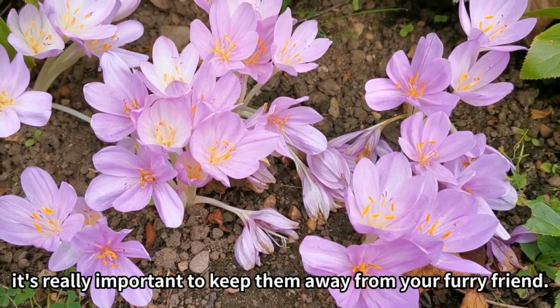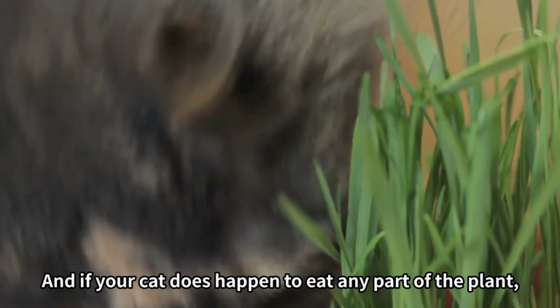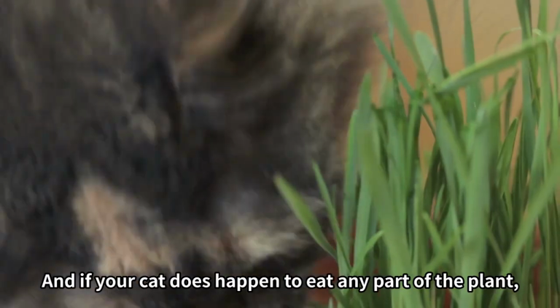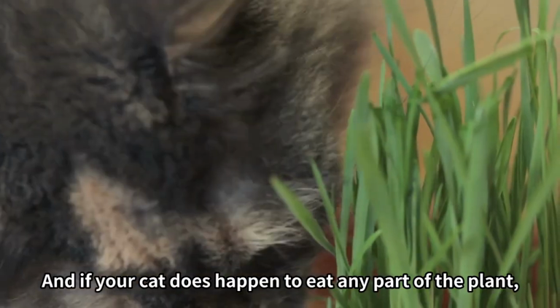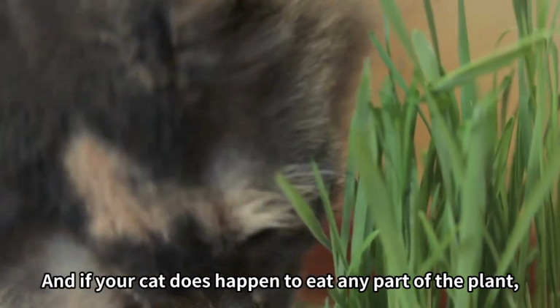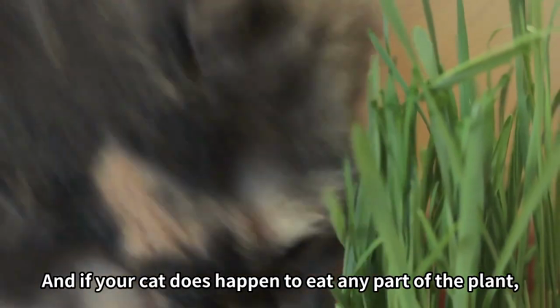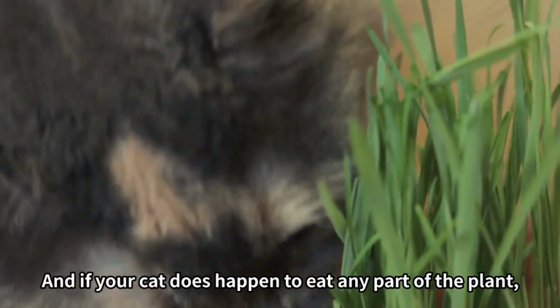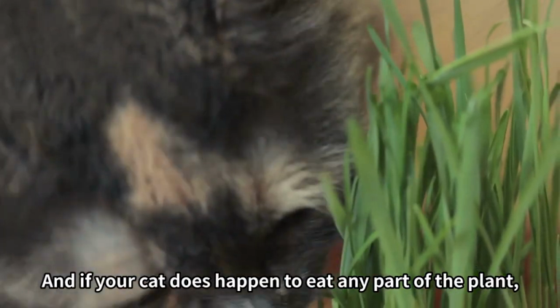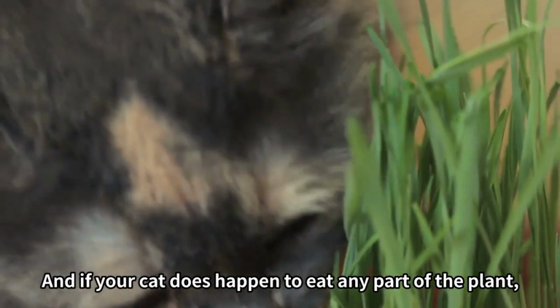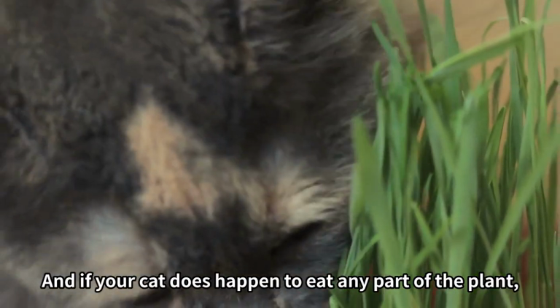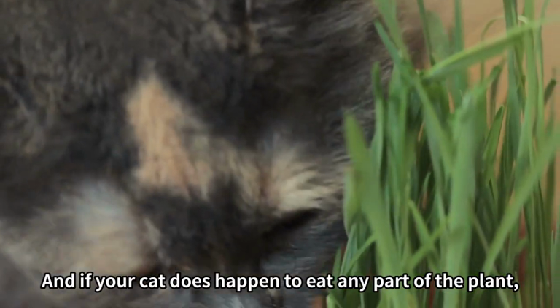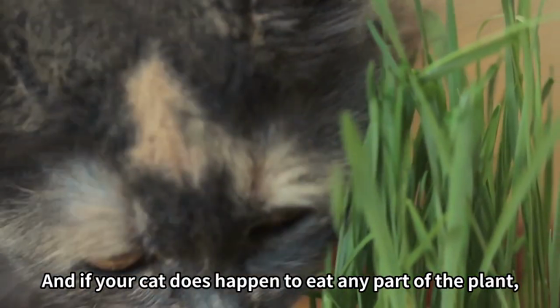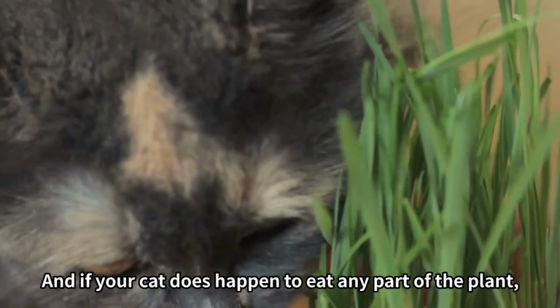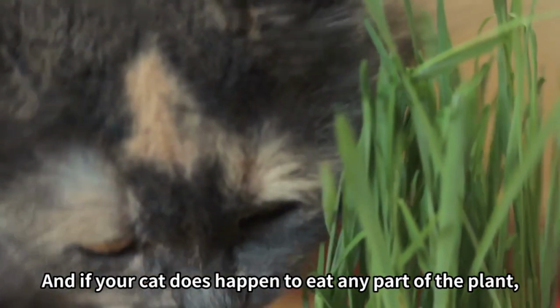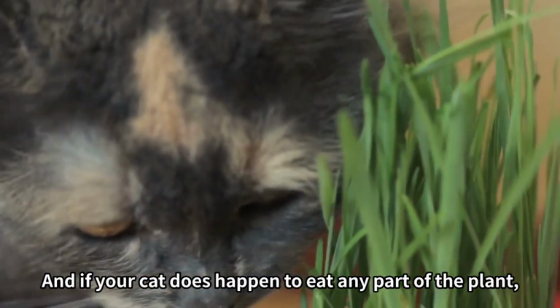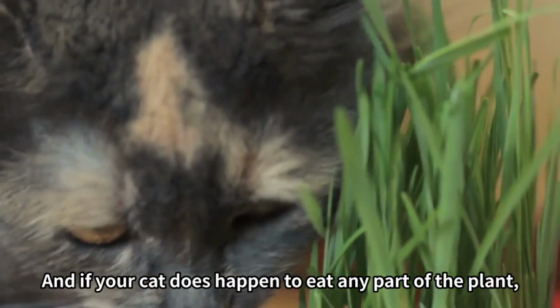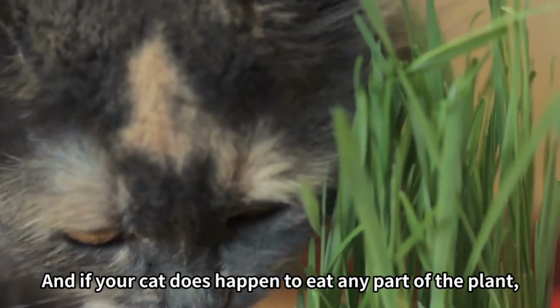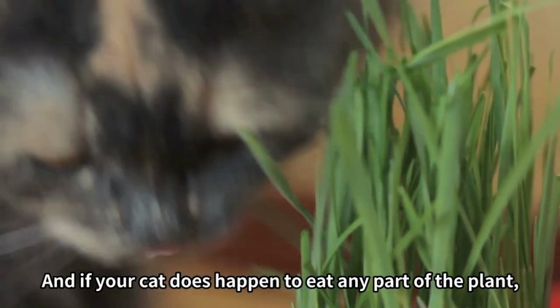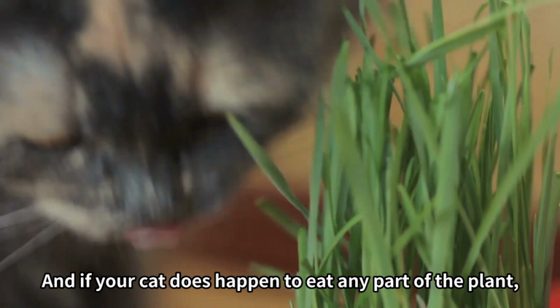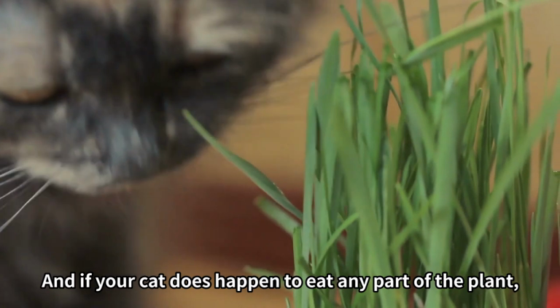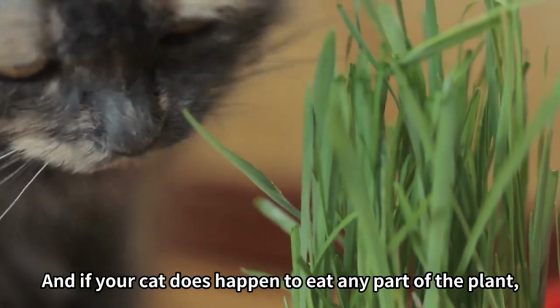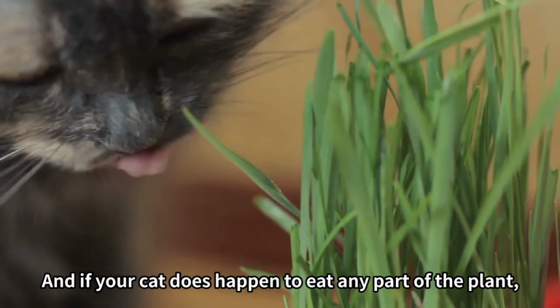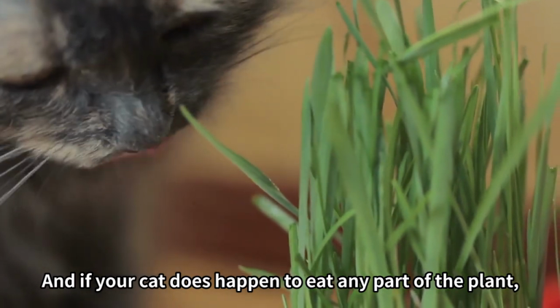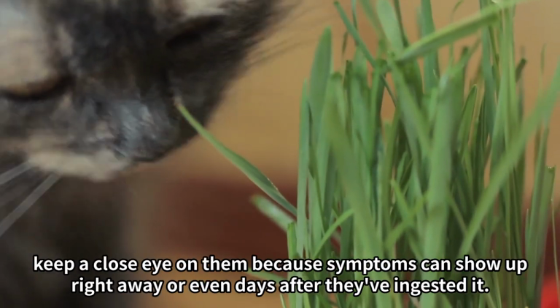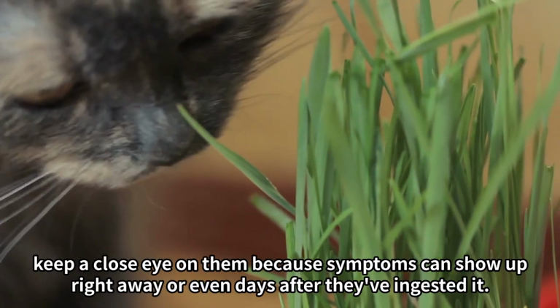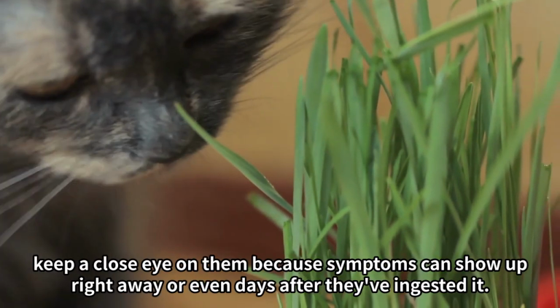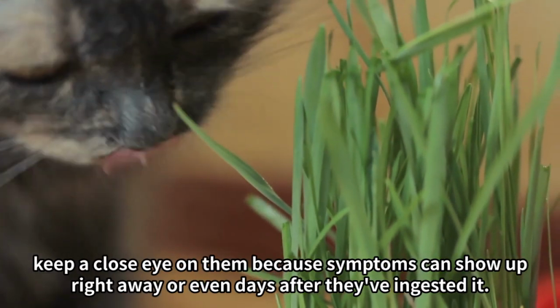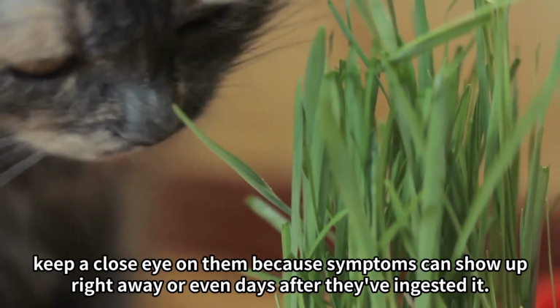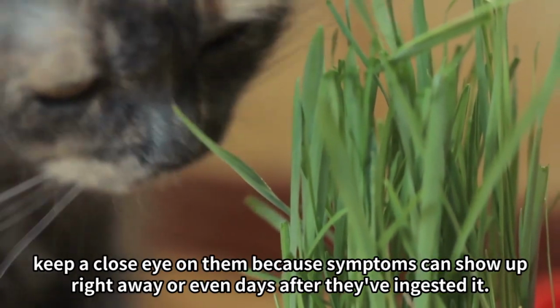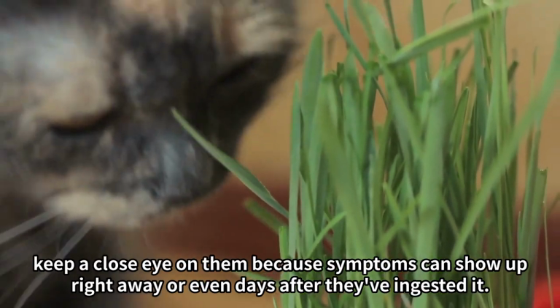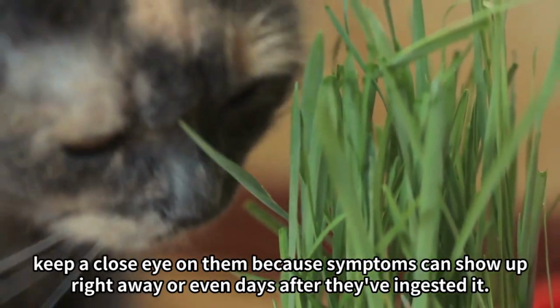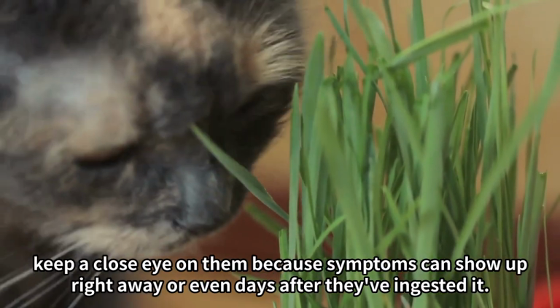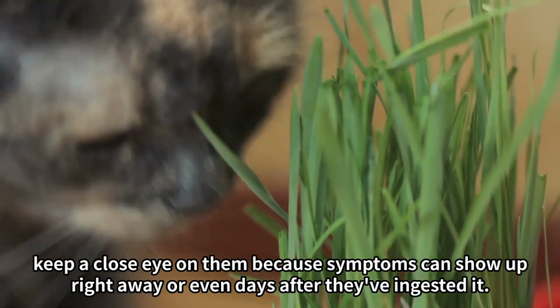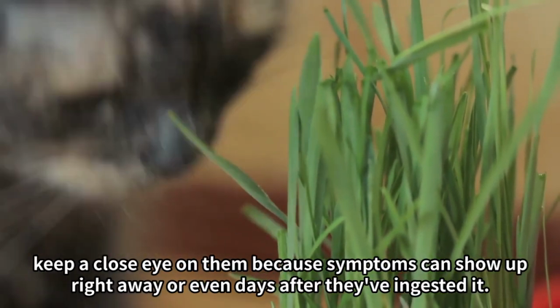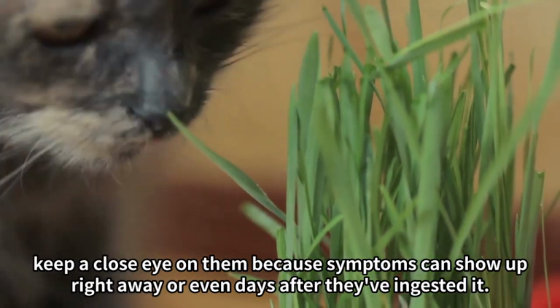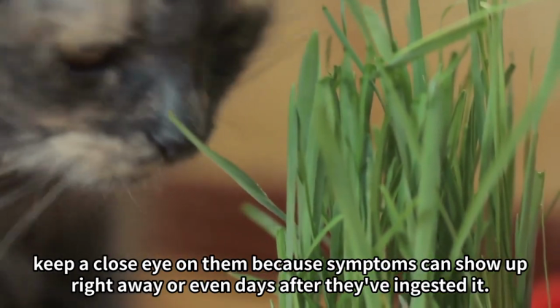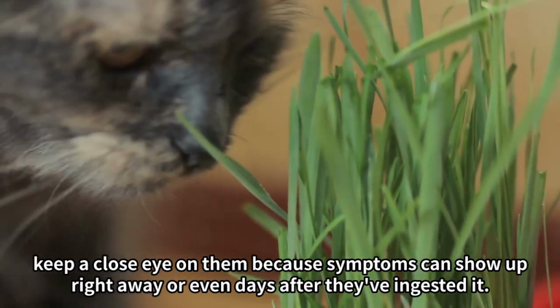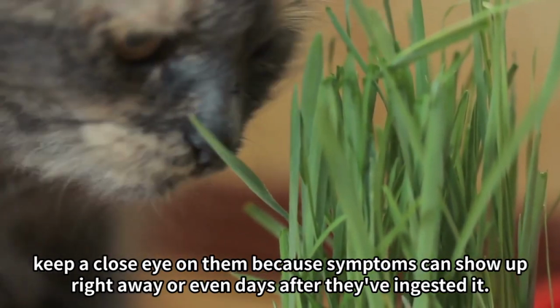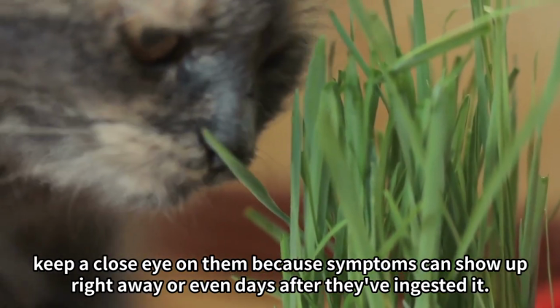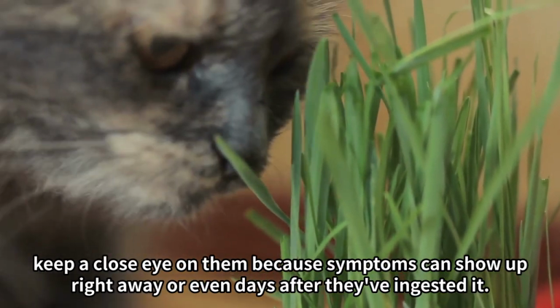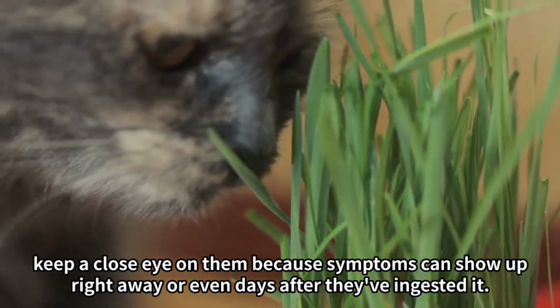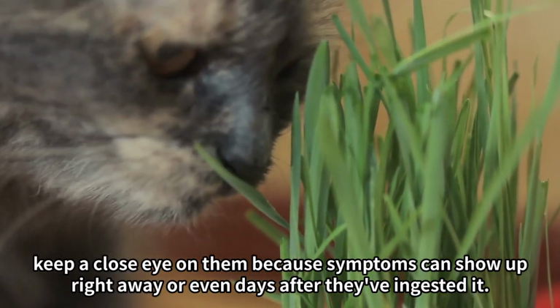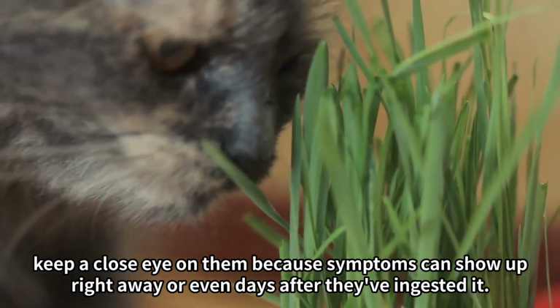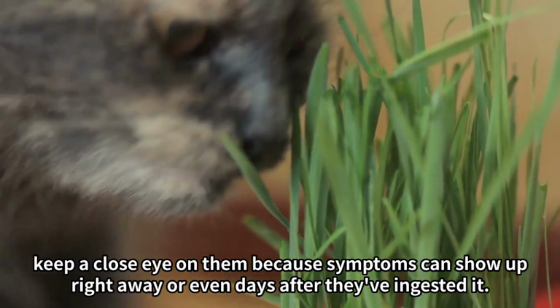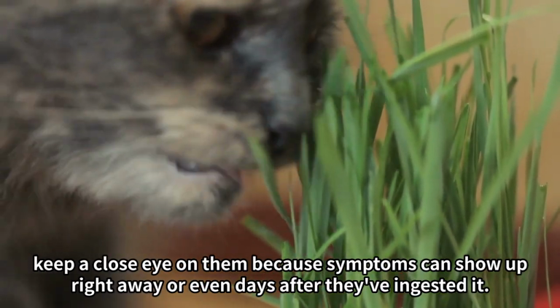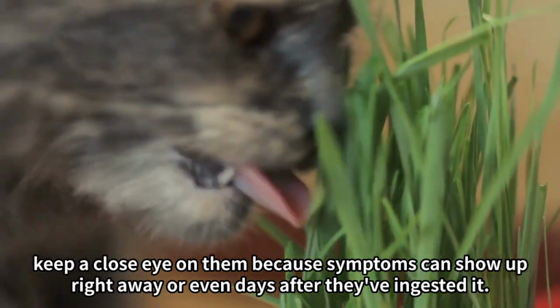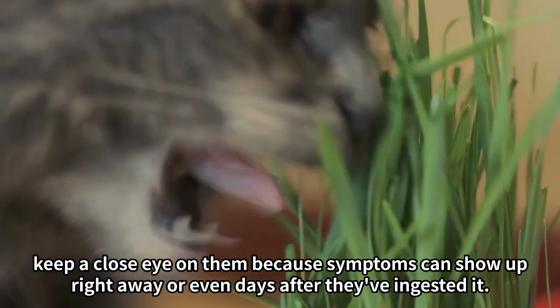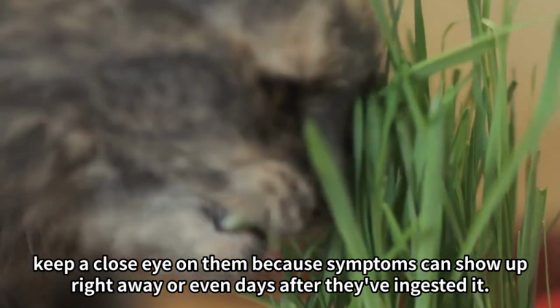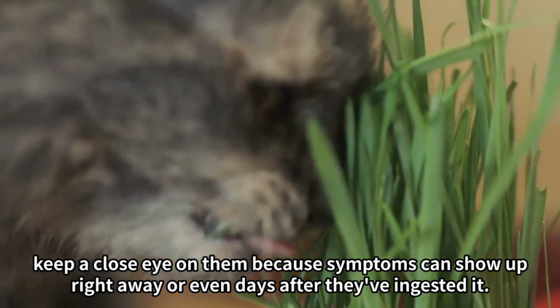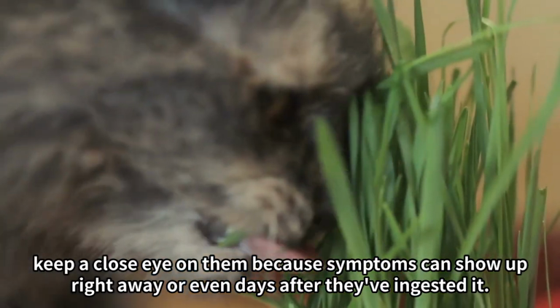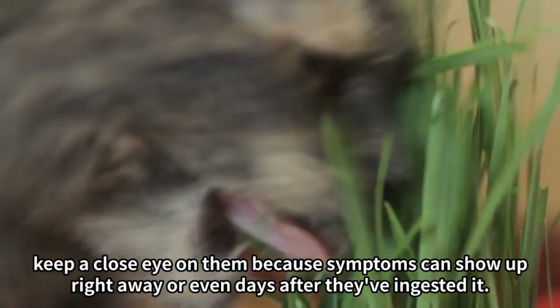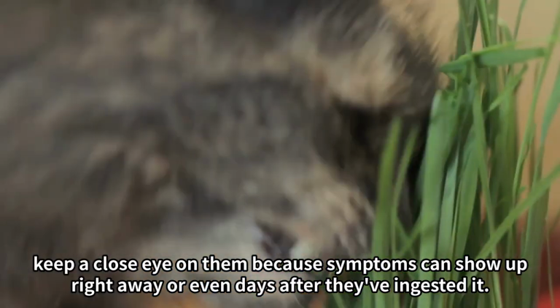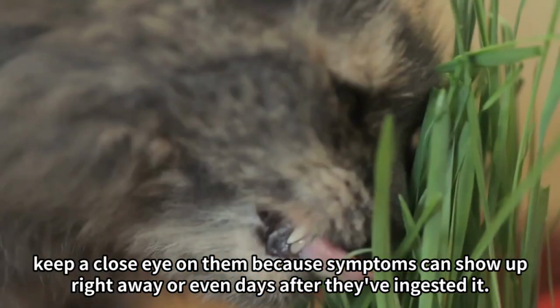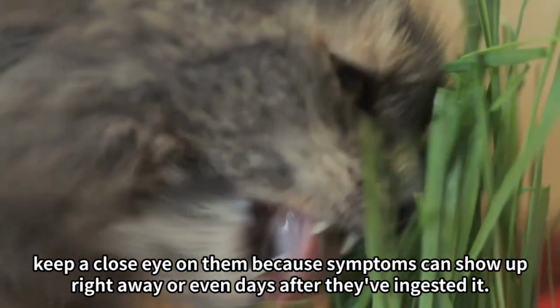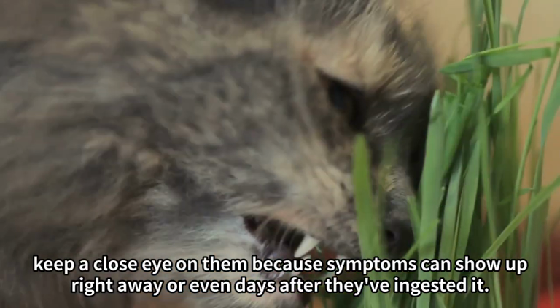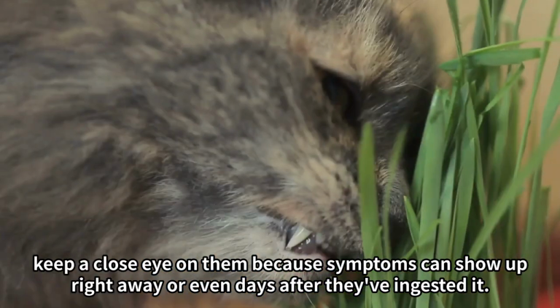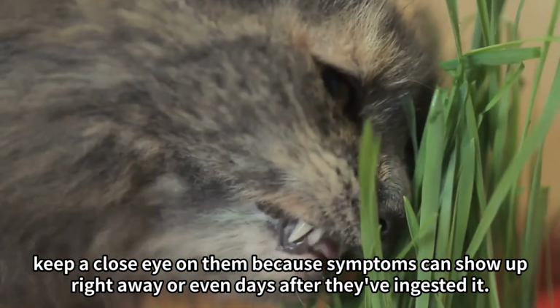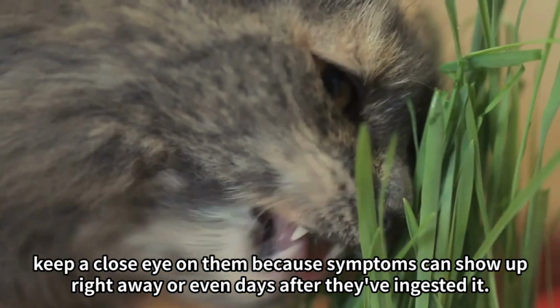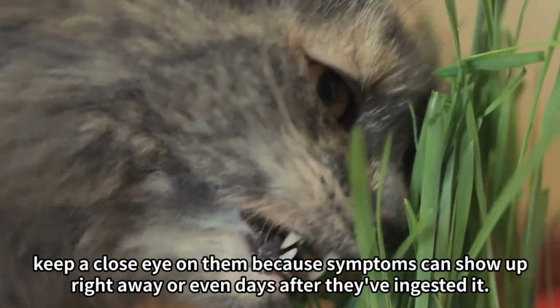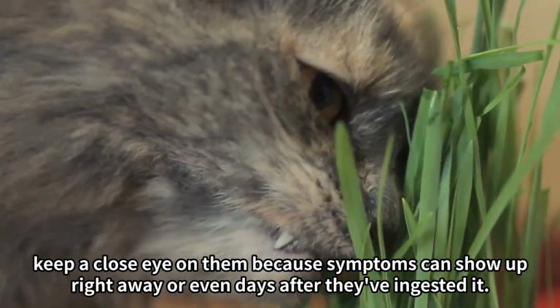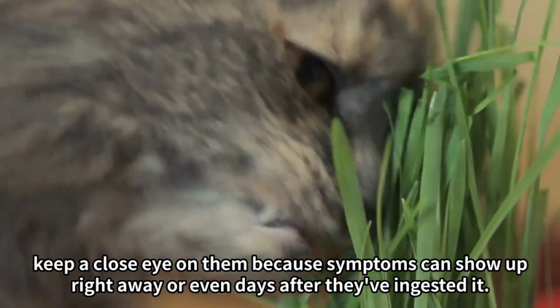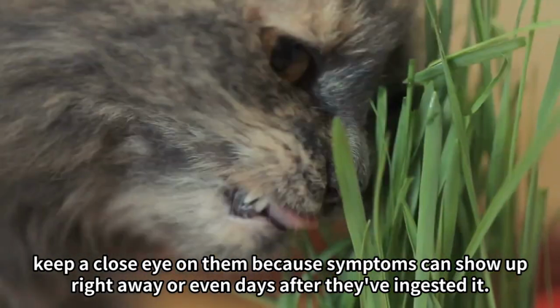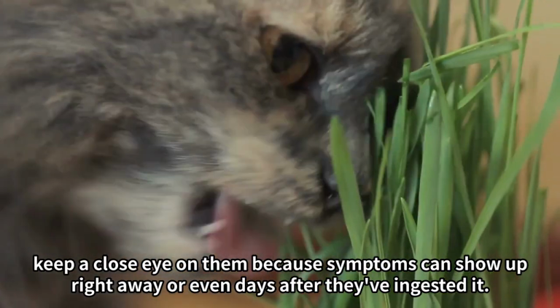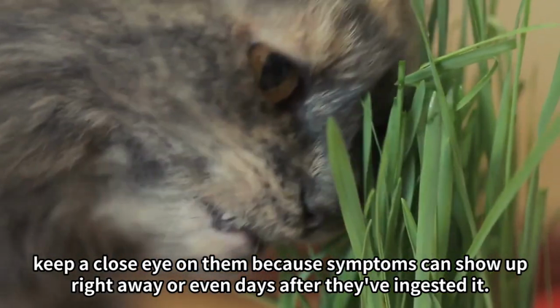And if your cat does happen to eat any part of the plant, keep a close eye on them, because symptoms can show up right away or even days after they've ingested it.